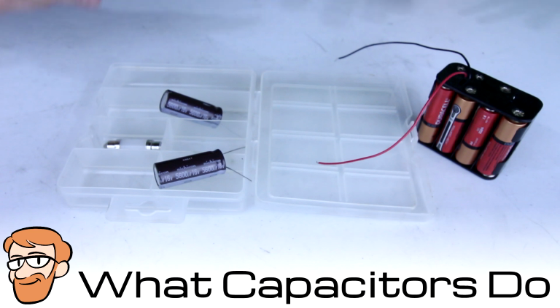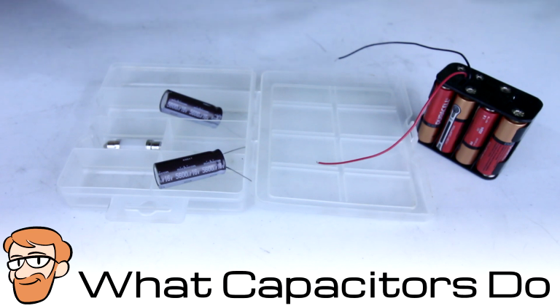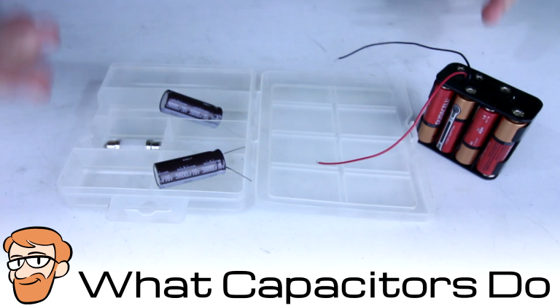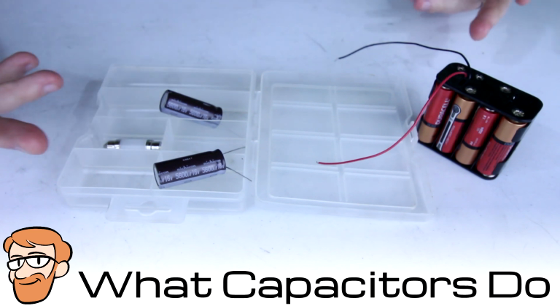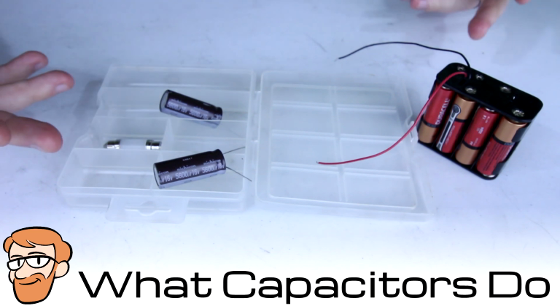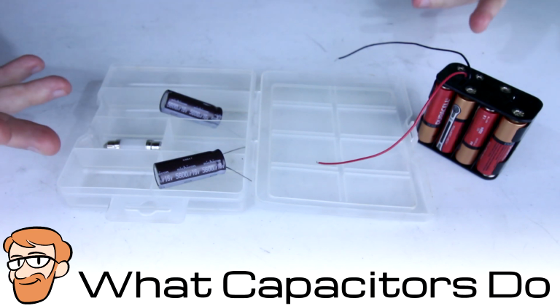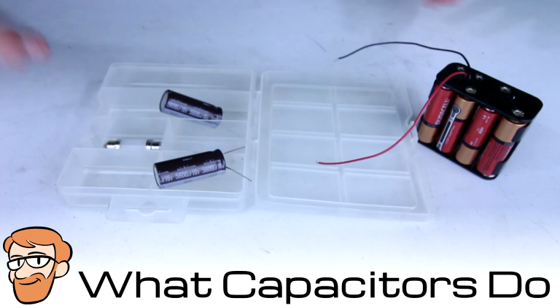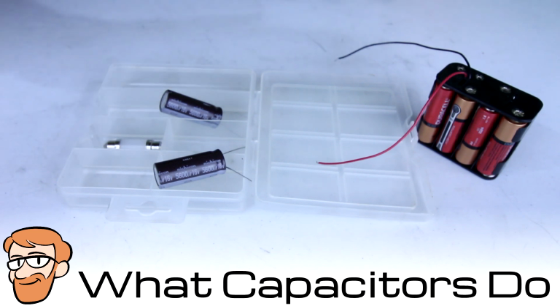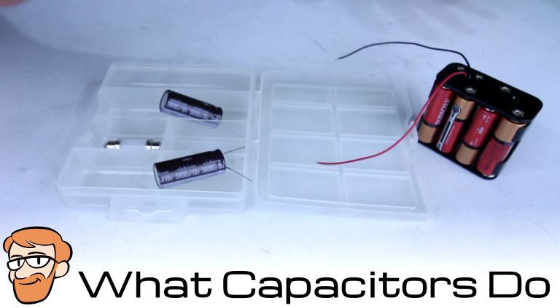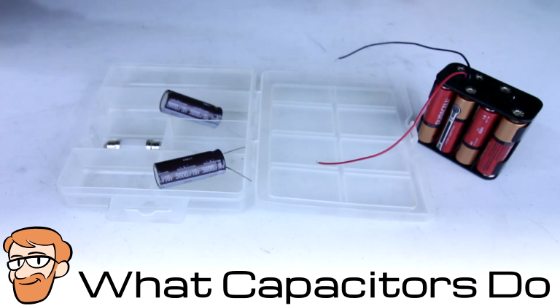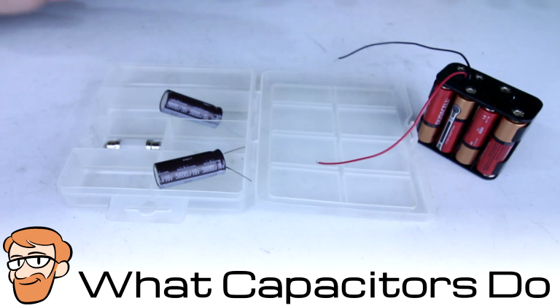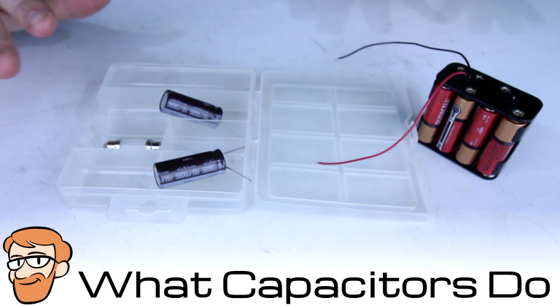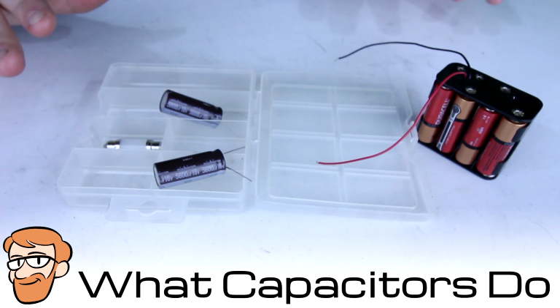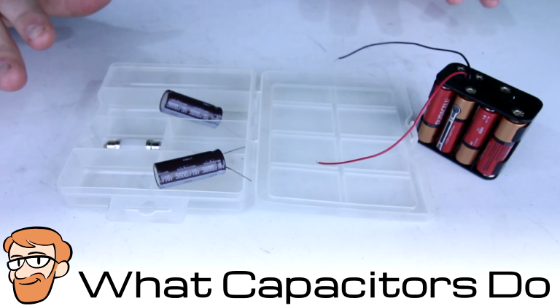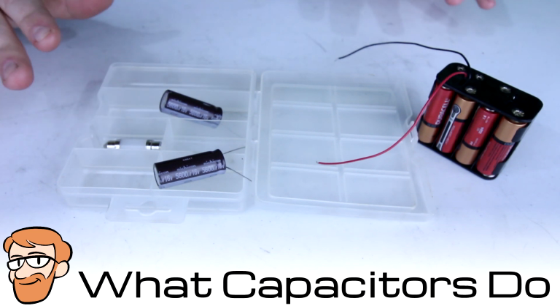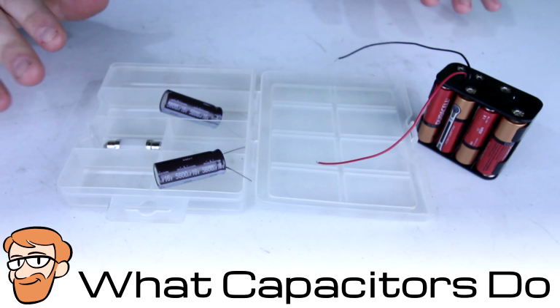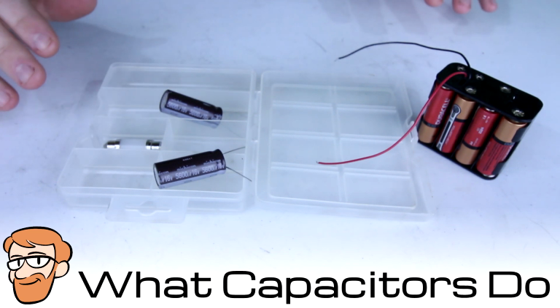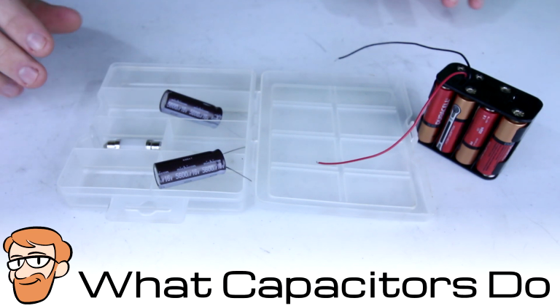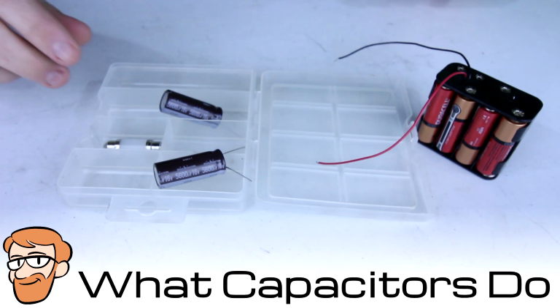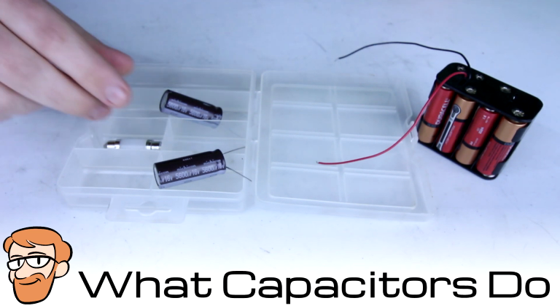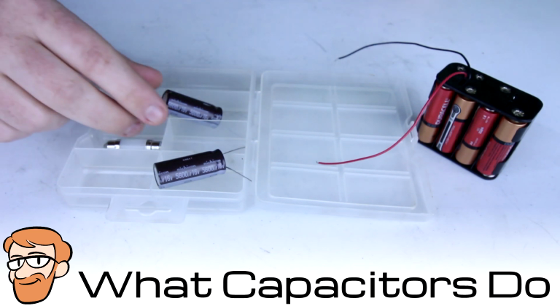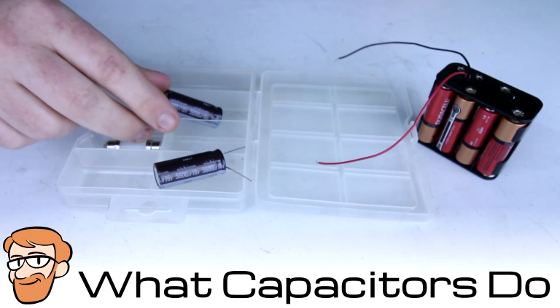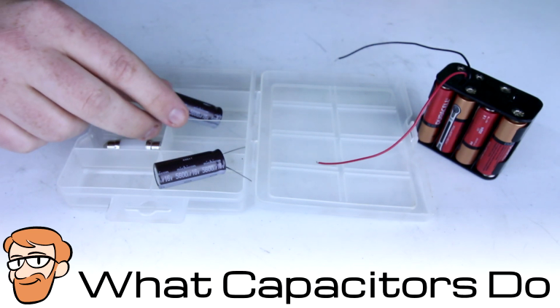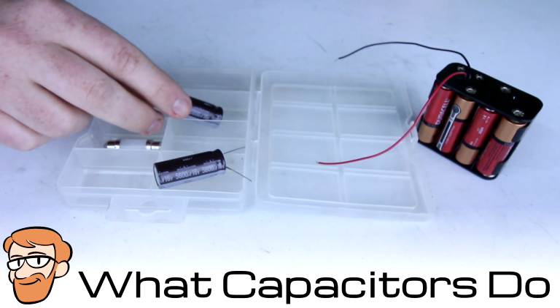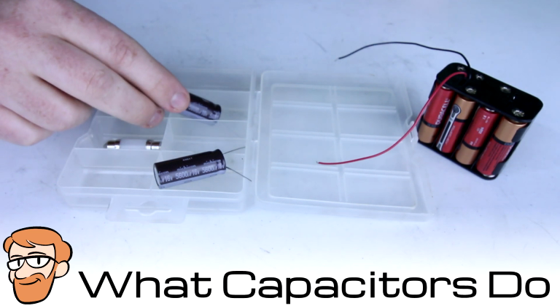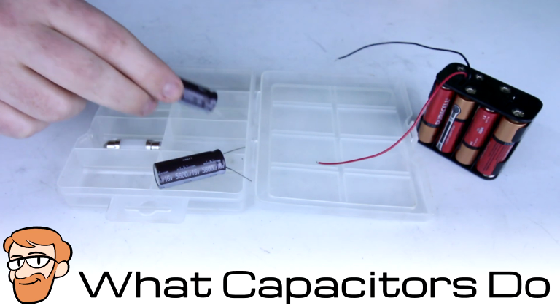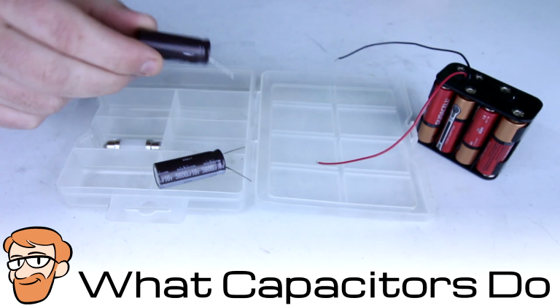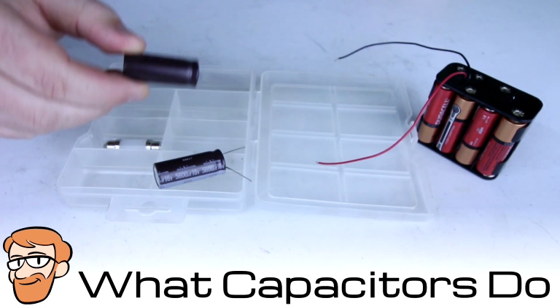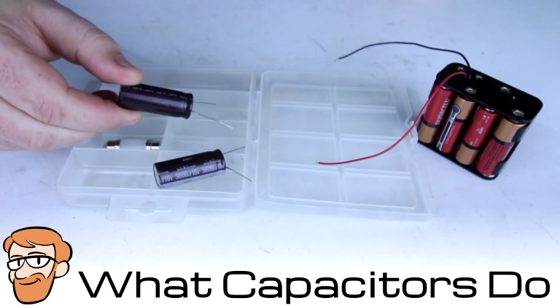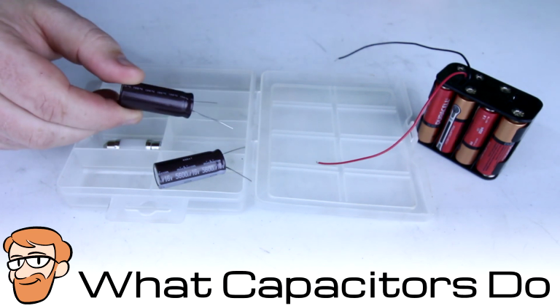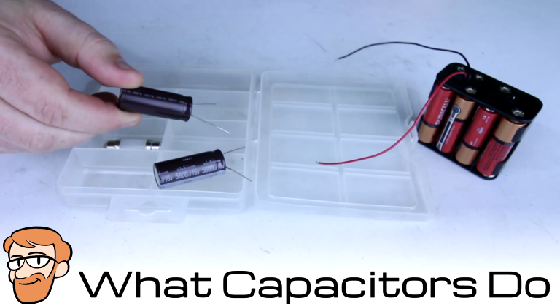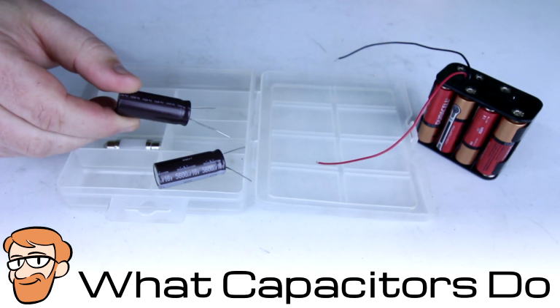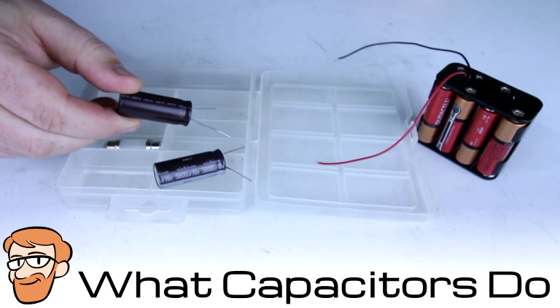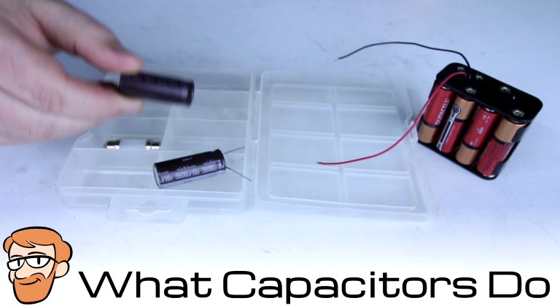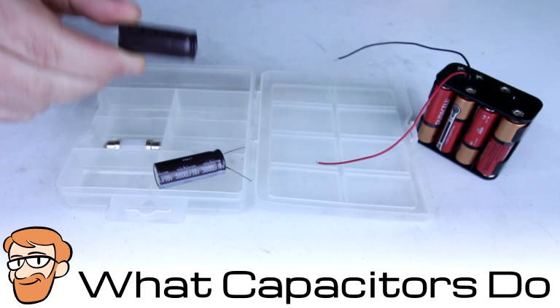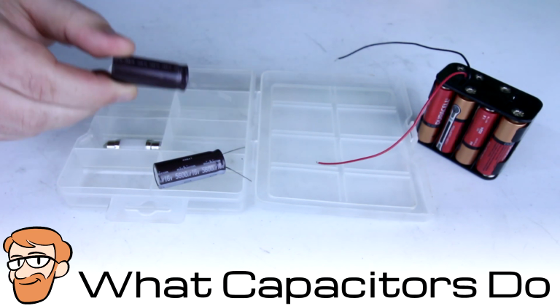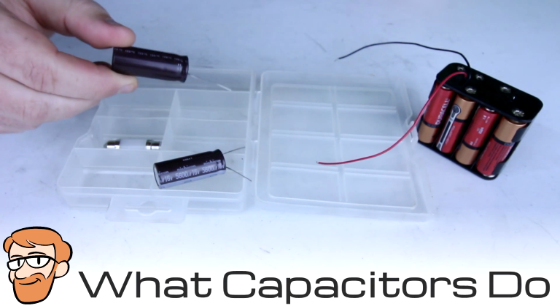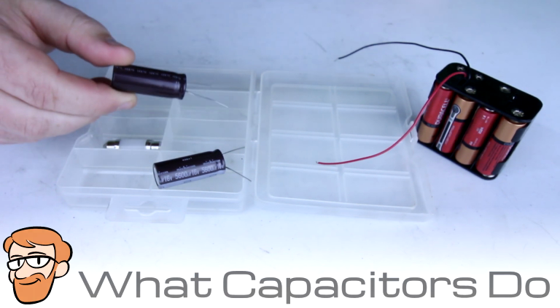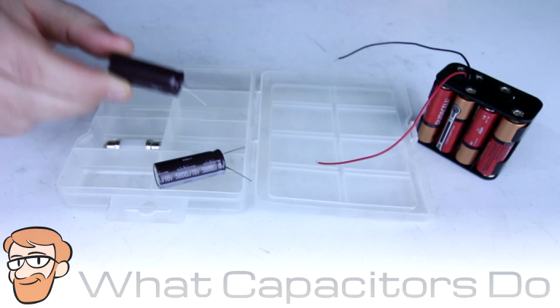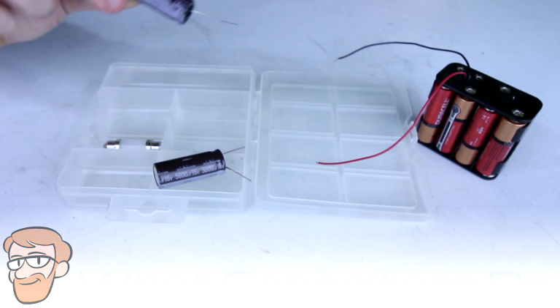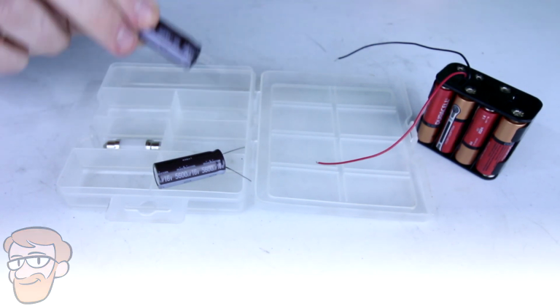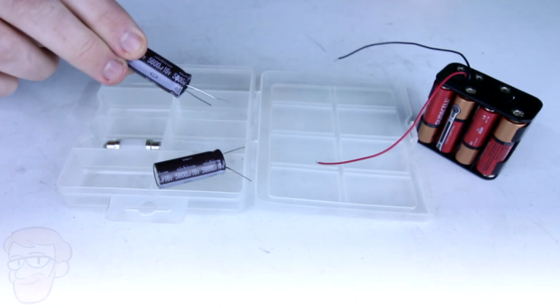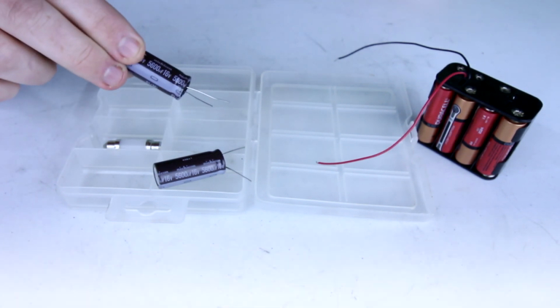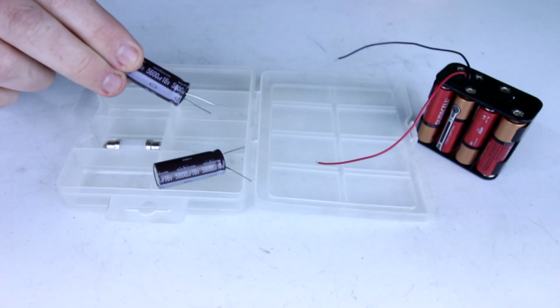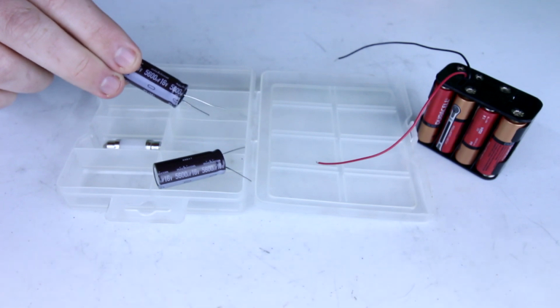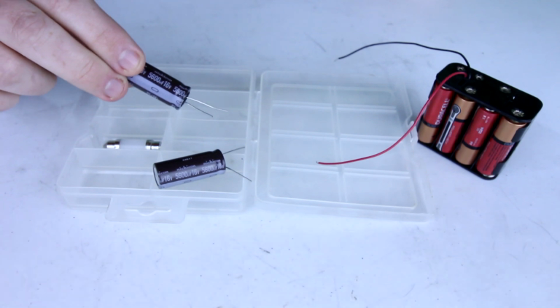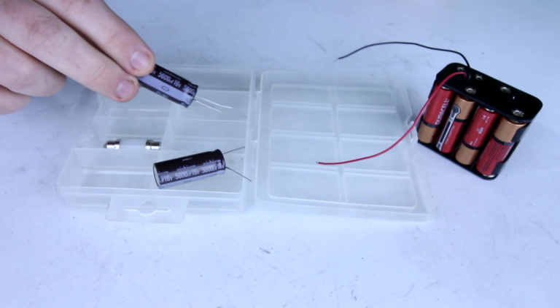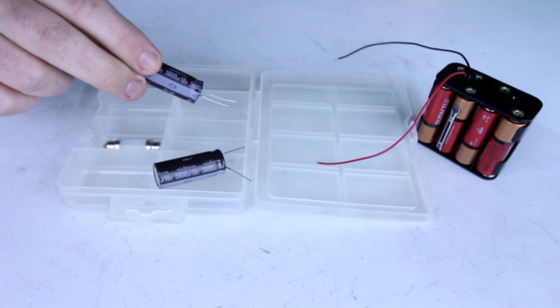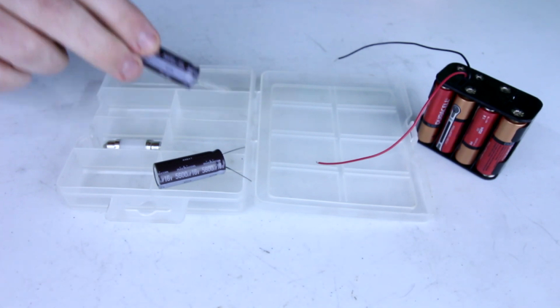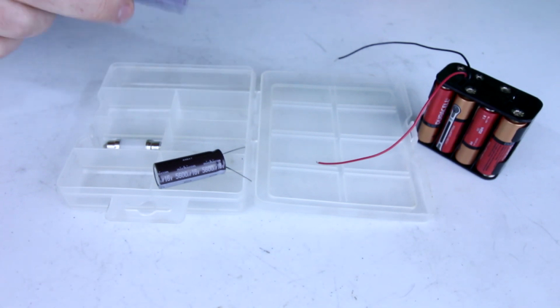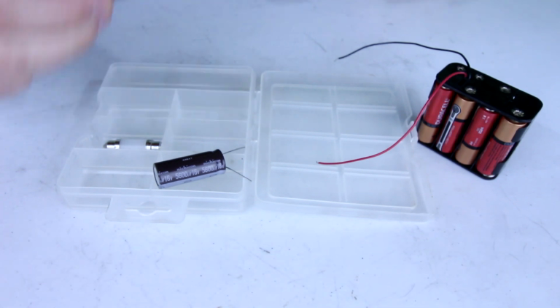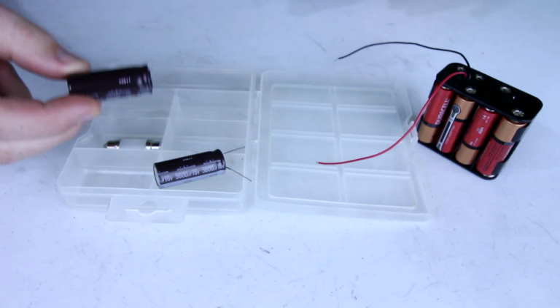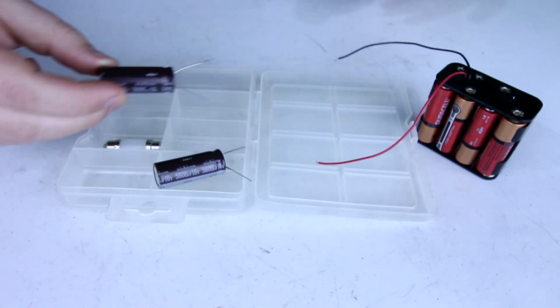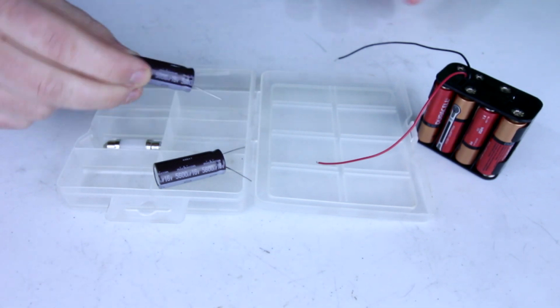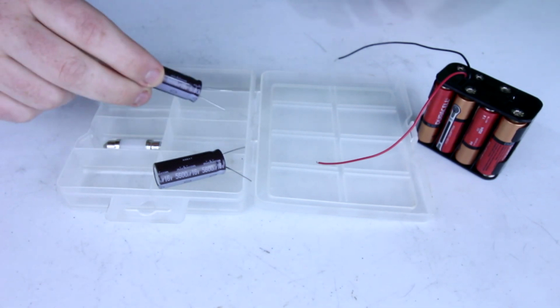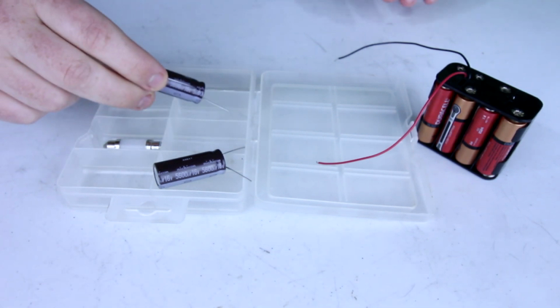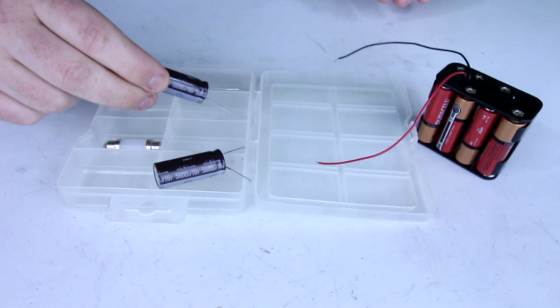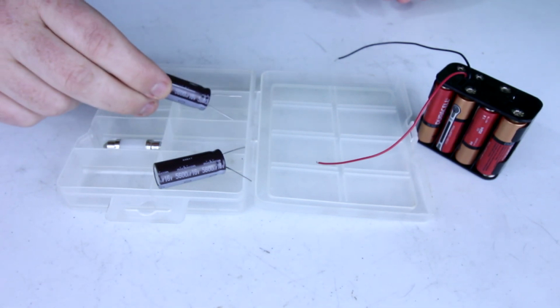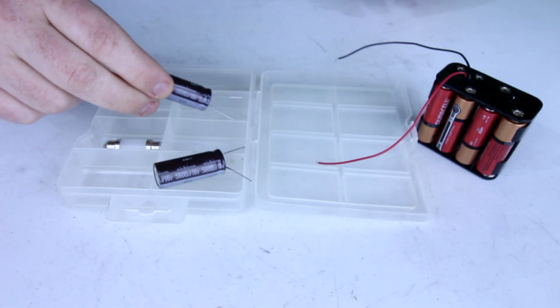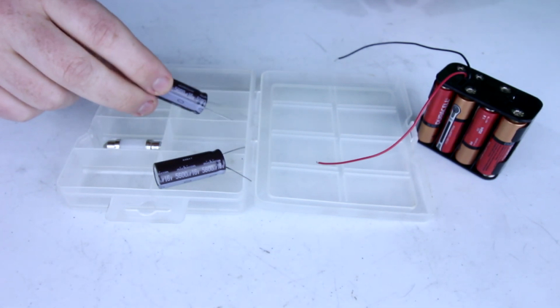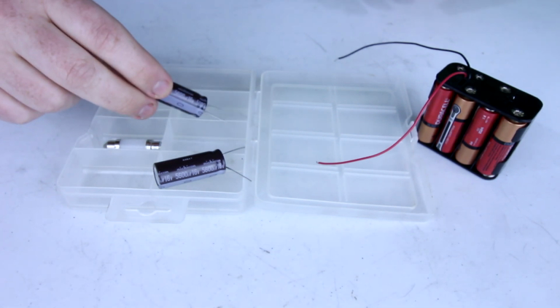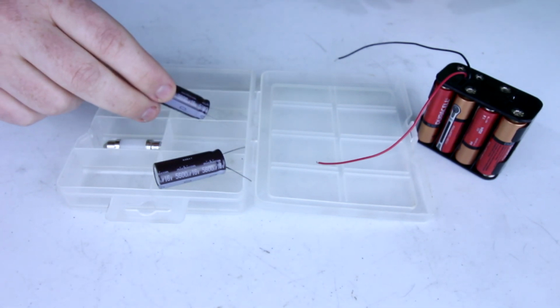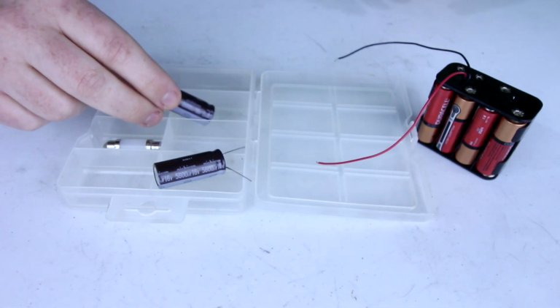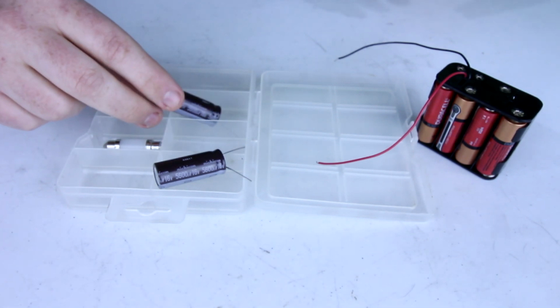In front of you are a few electrical components and I'm going to show you what a capacitor does in this video. This is a capacitor, but I need to show you the other components first.